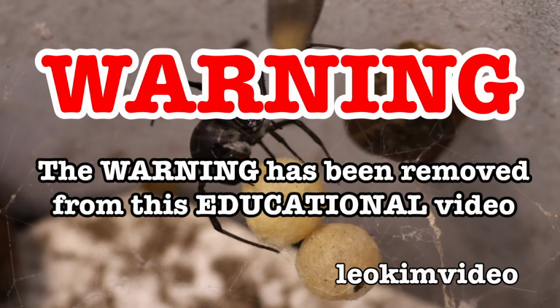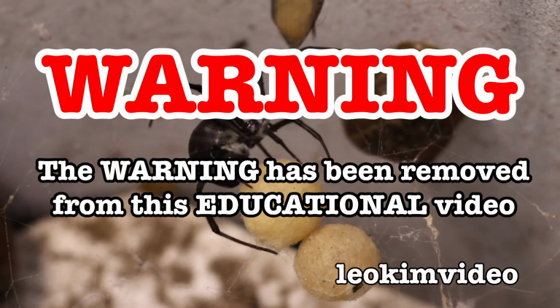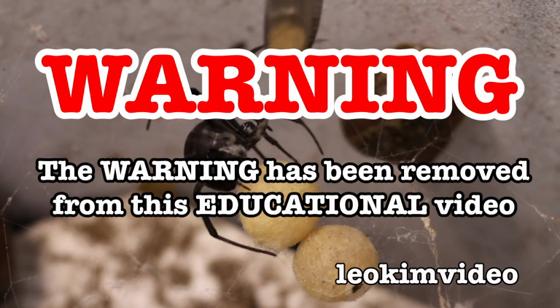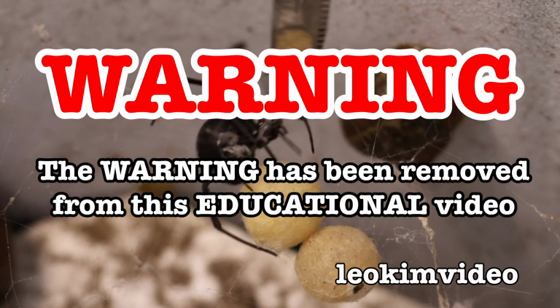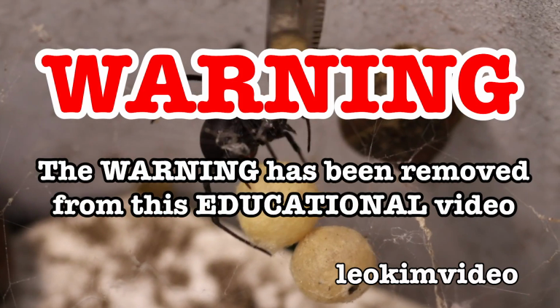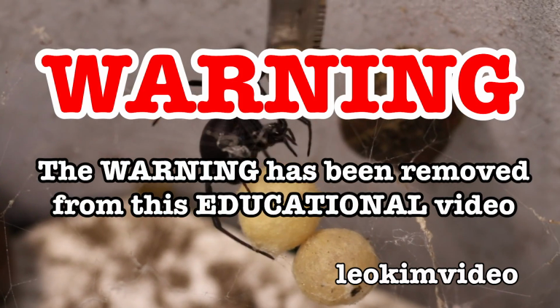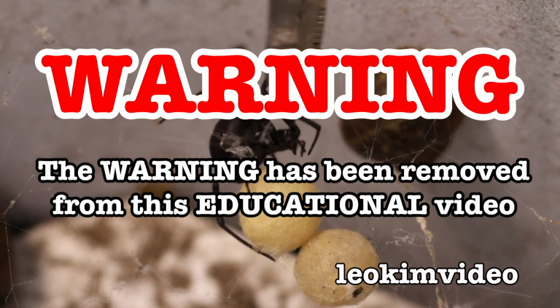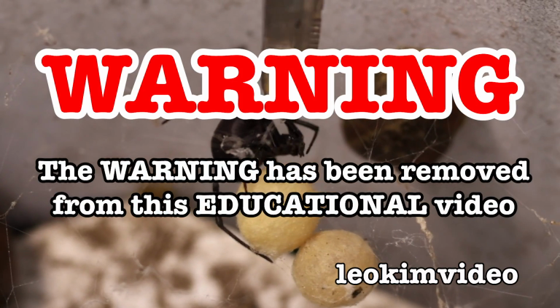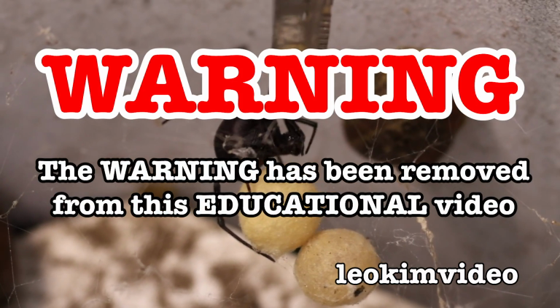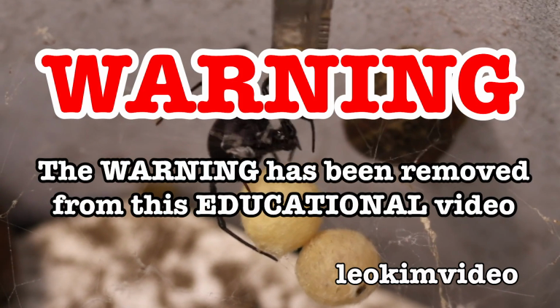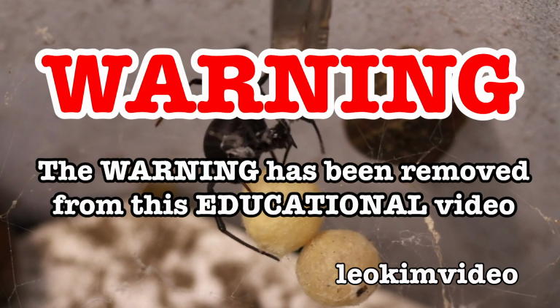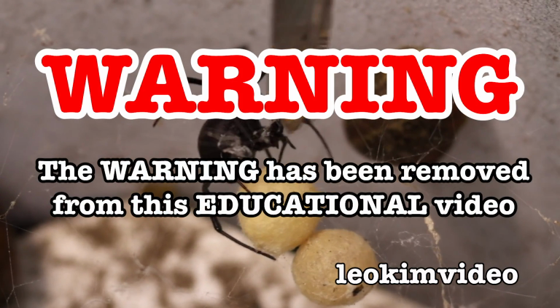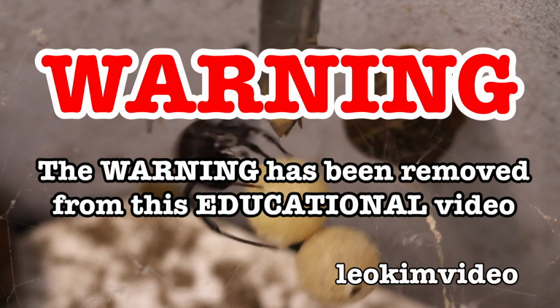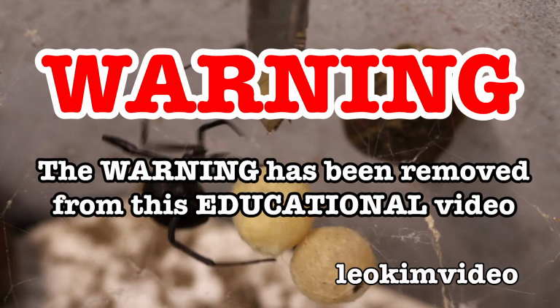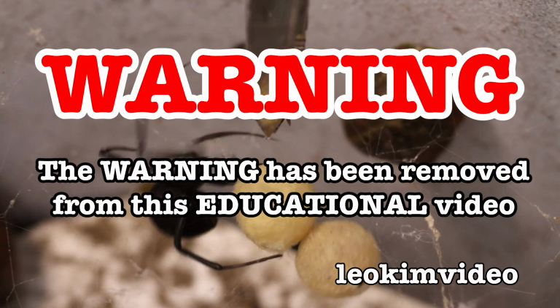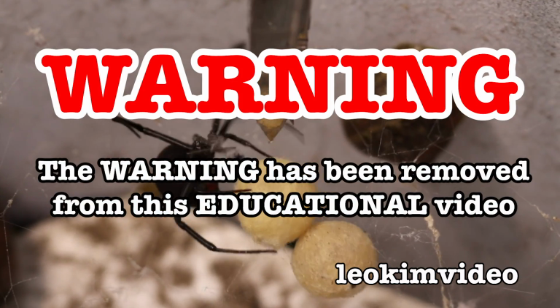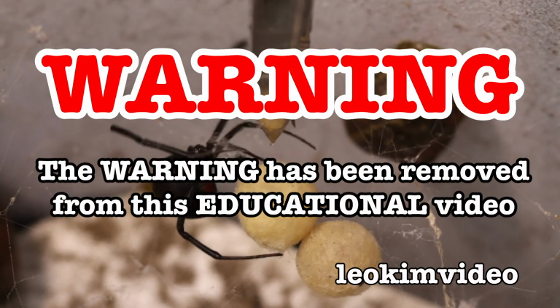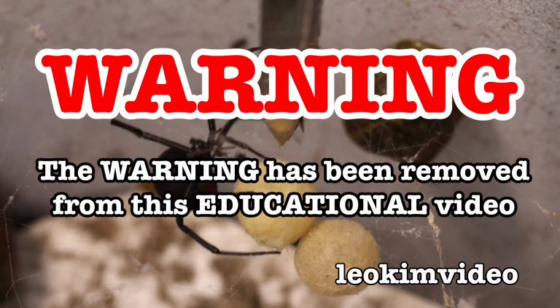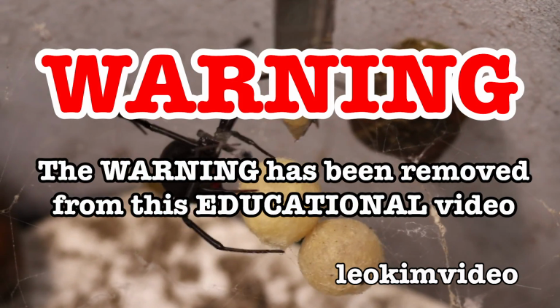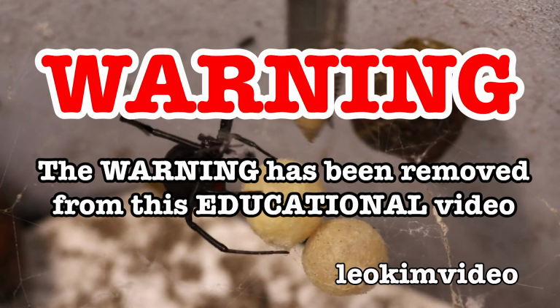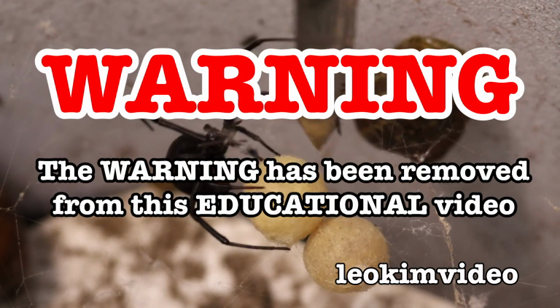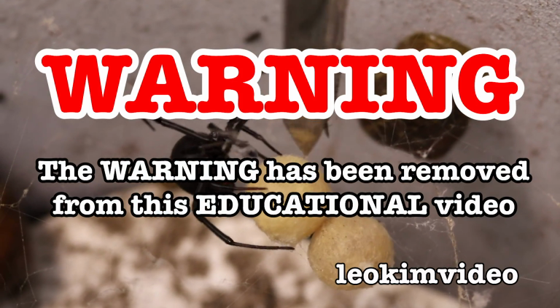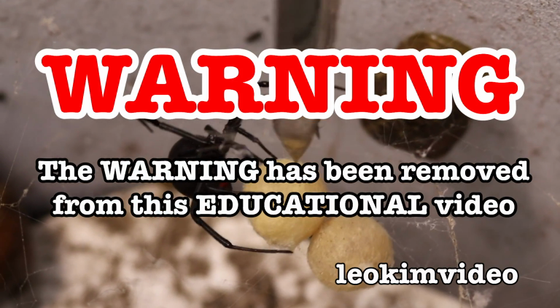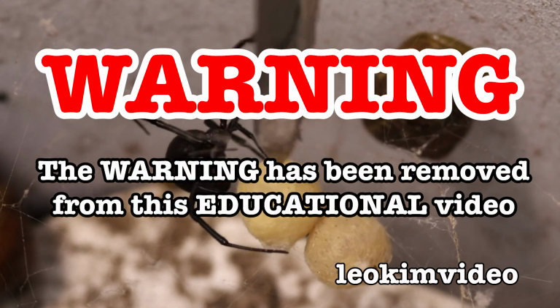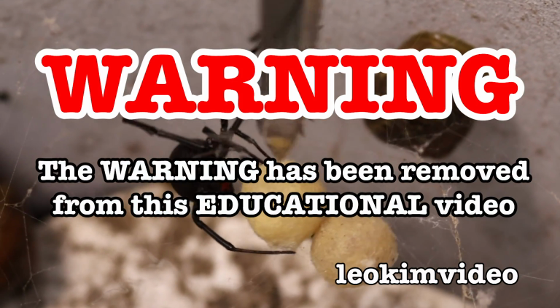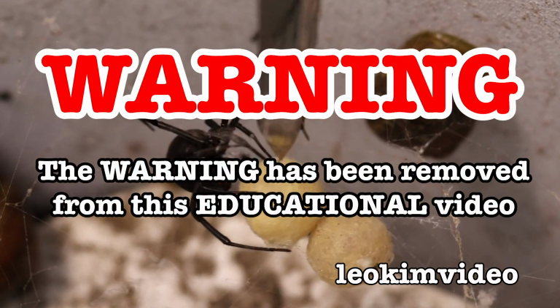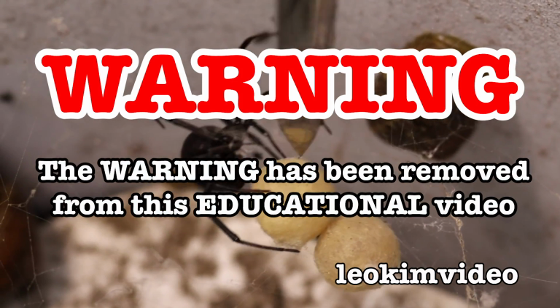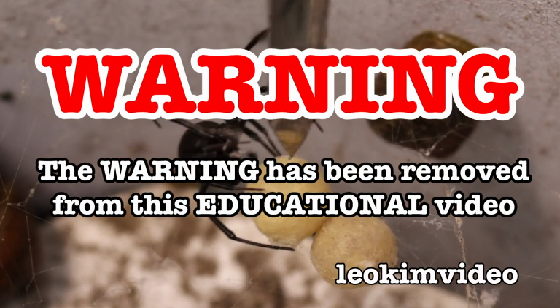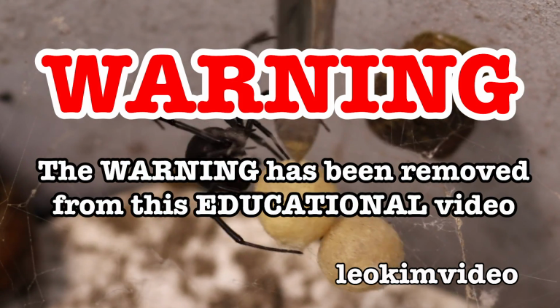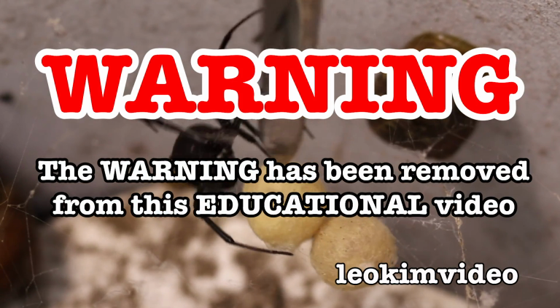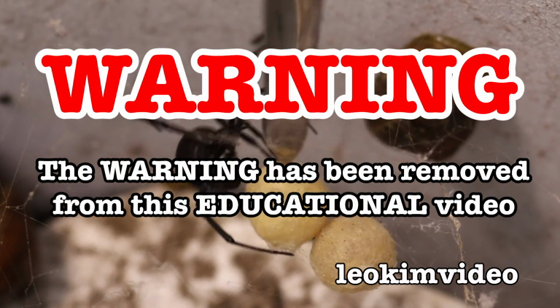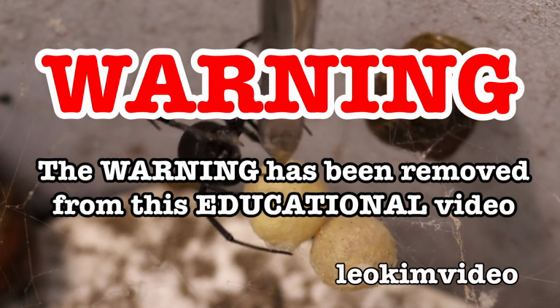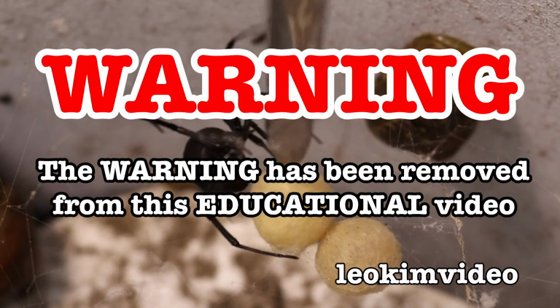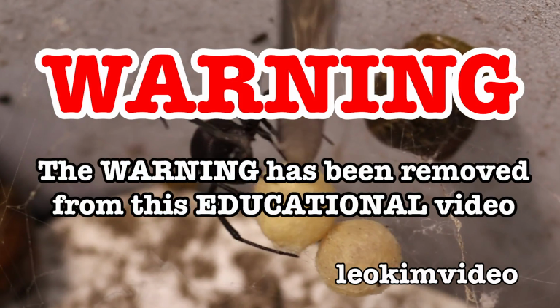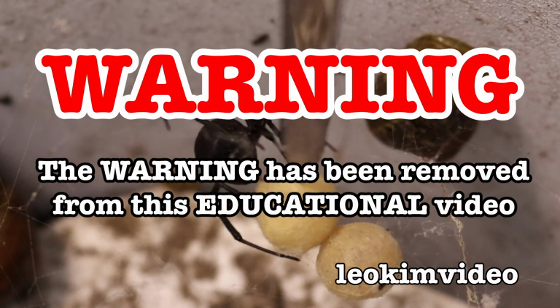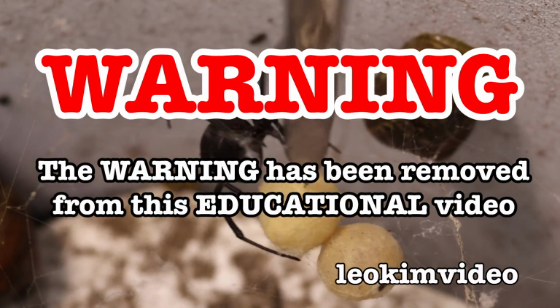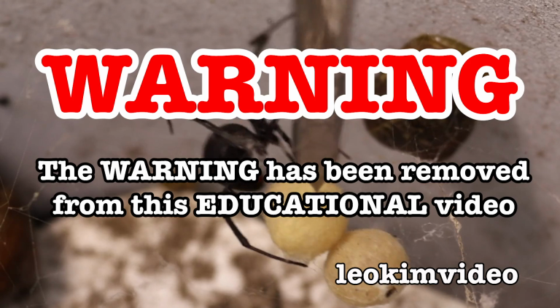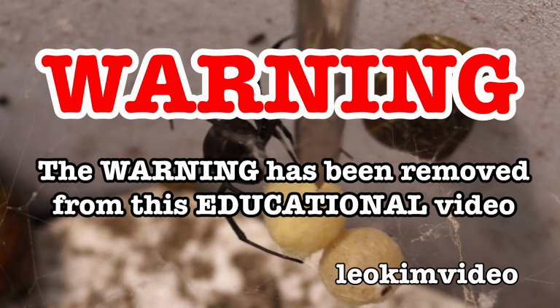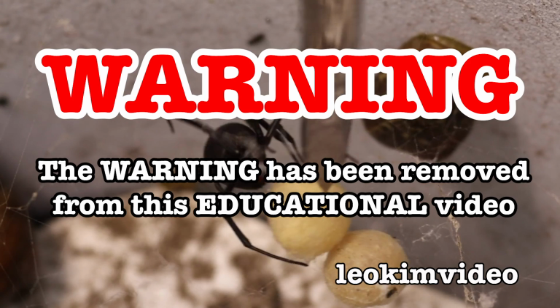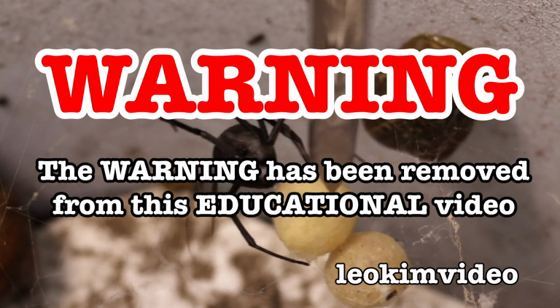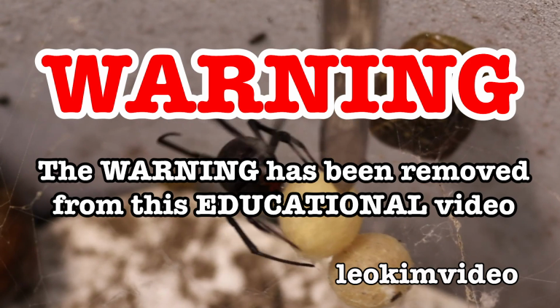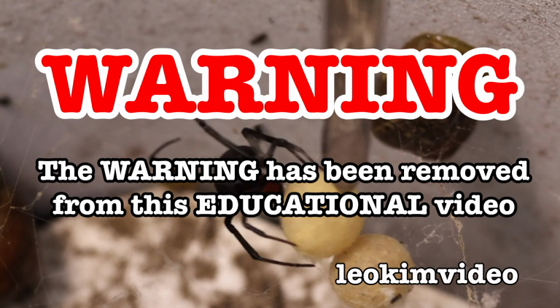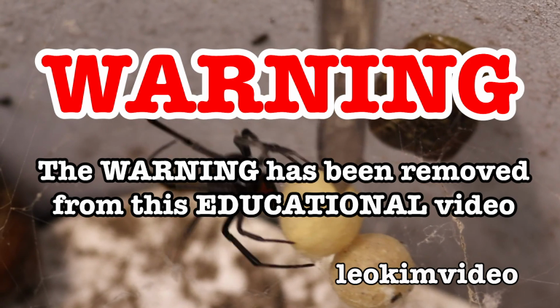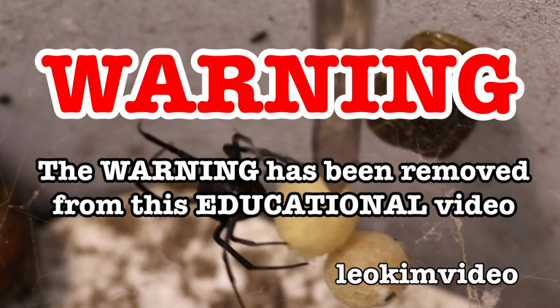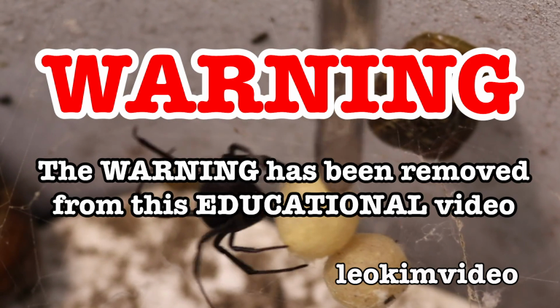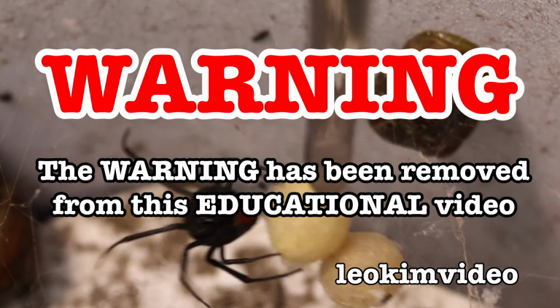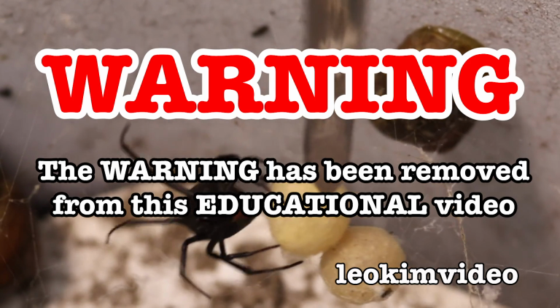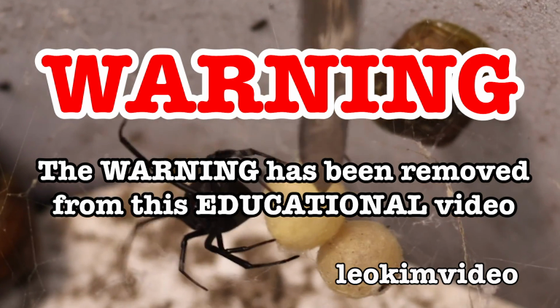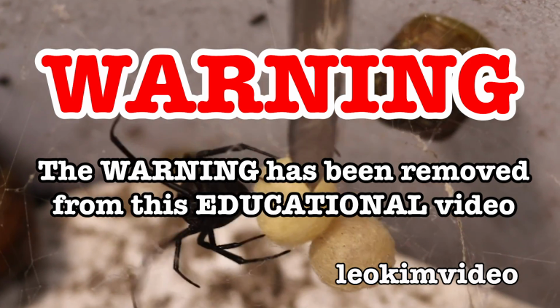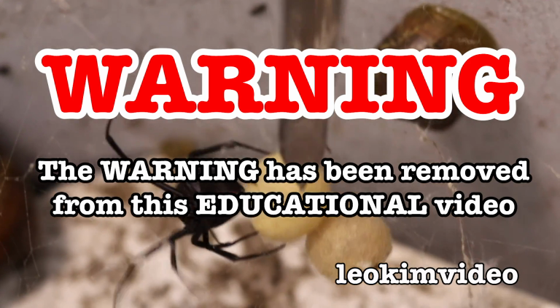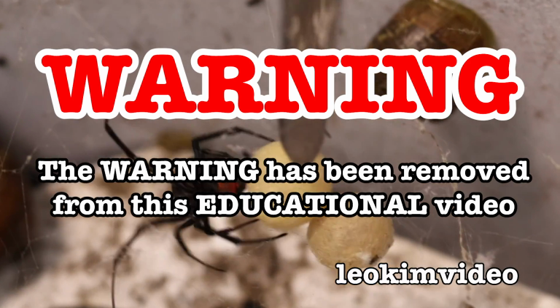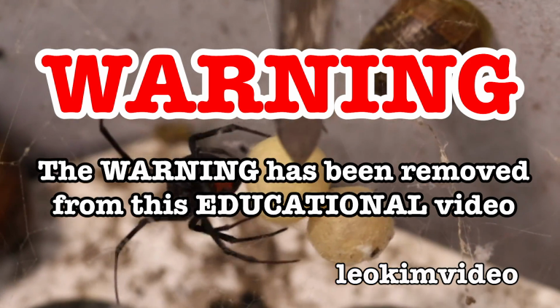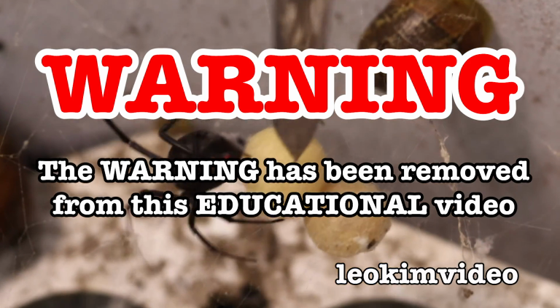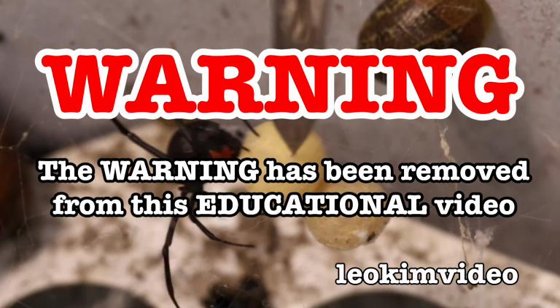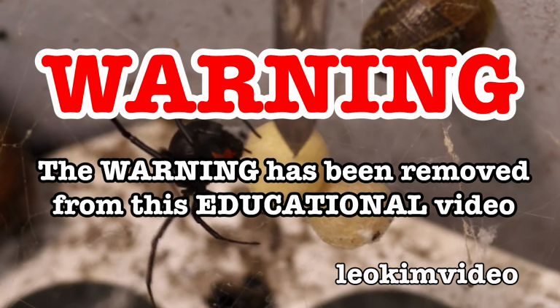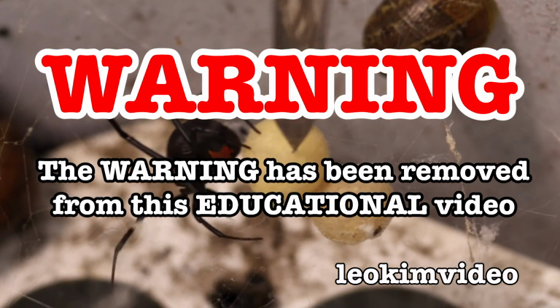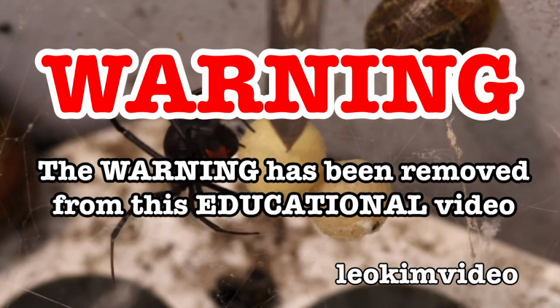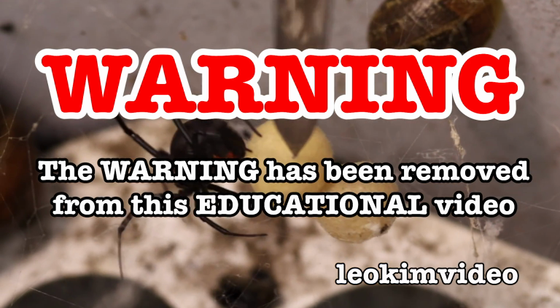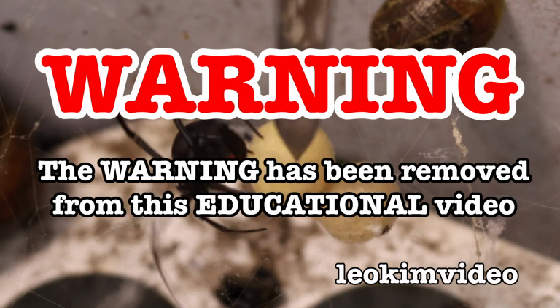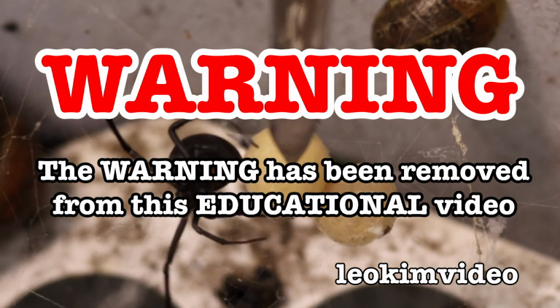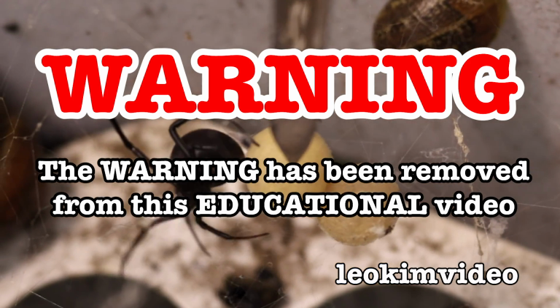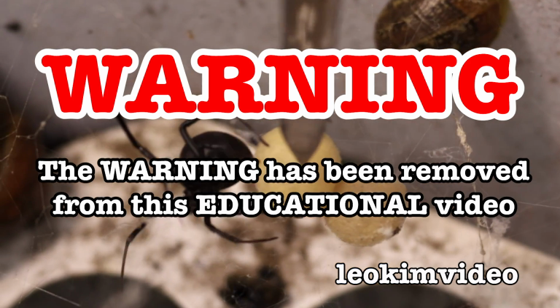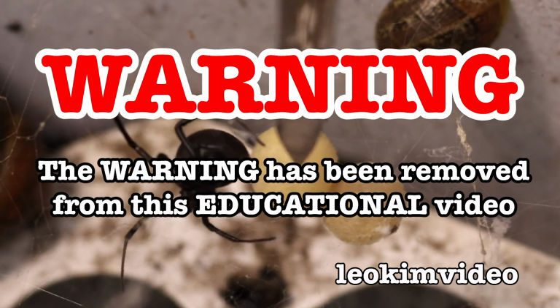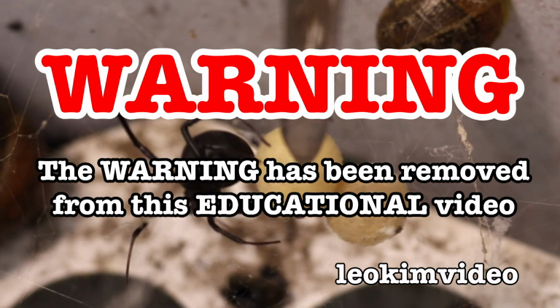The beep has been removed from this video, and as always, this video is highly educational.